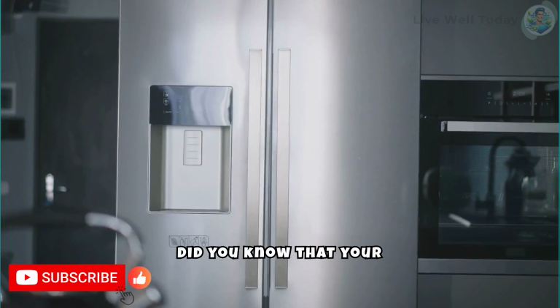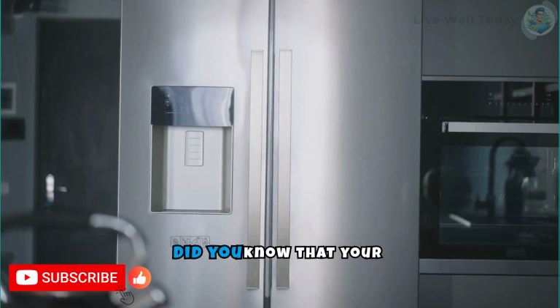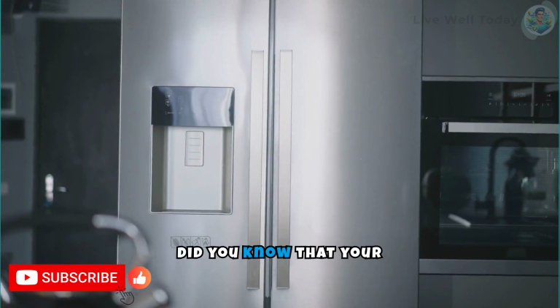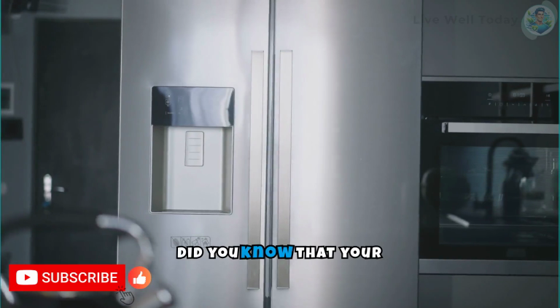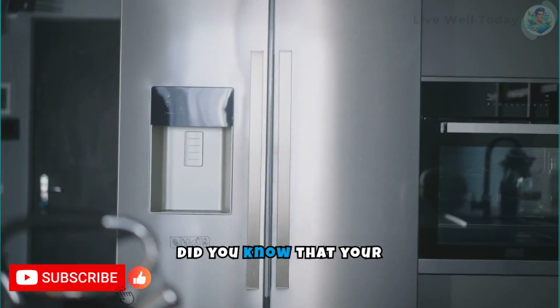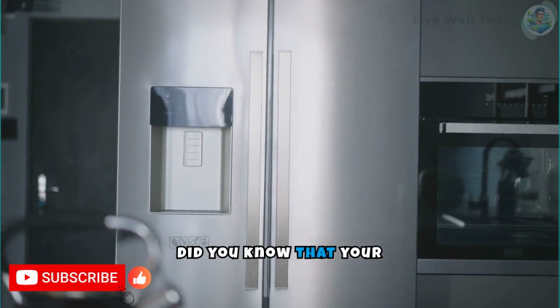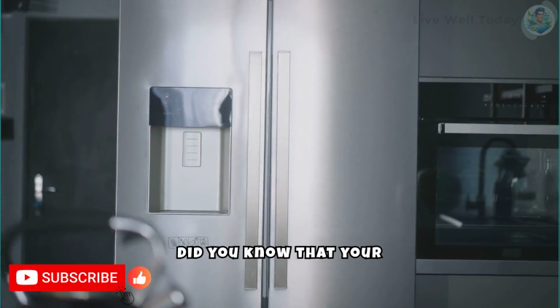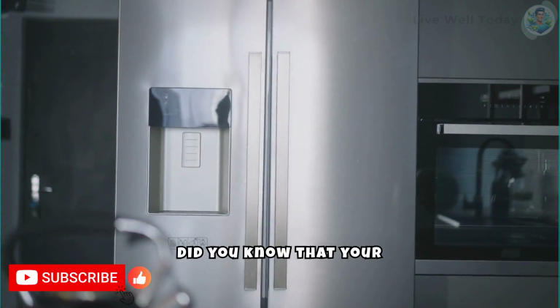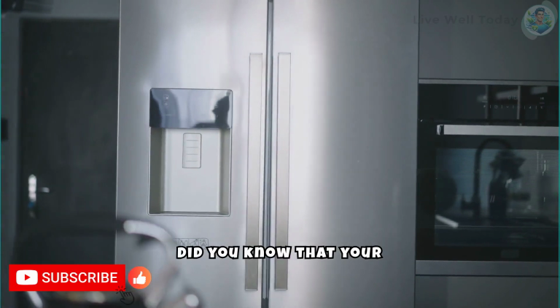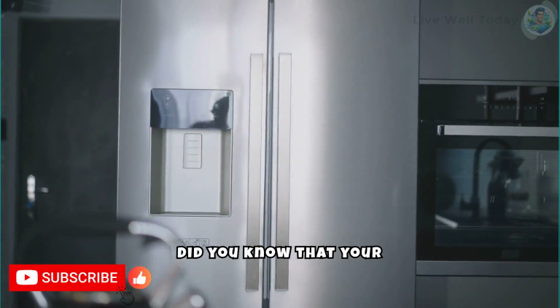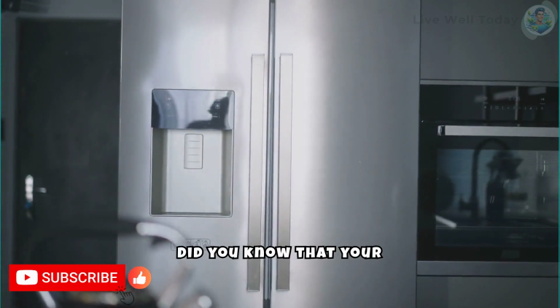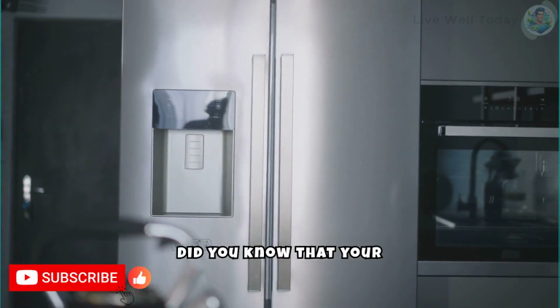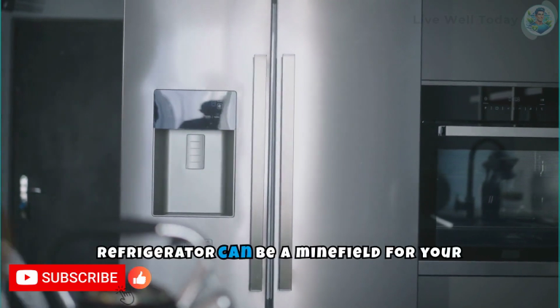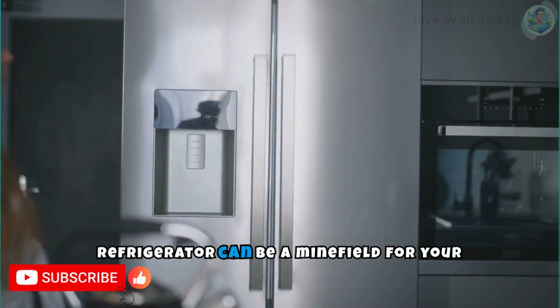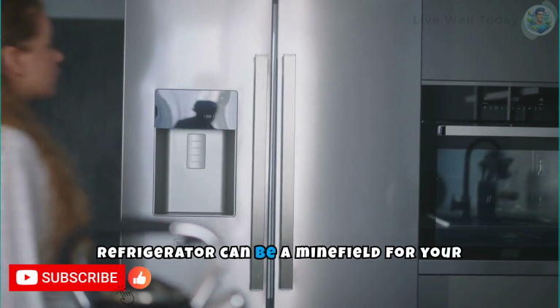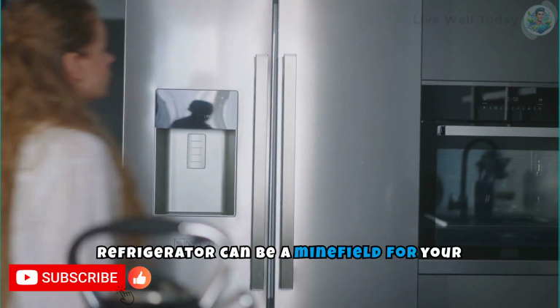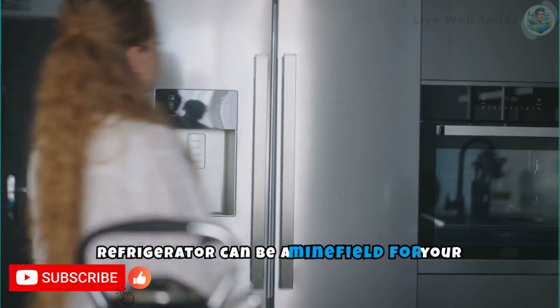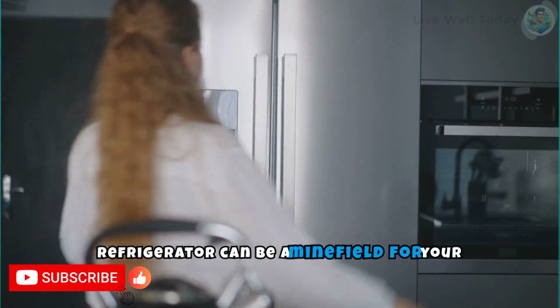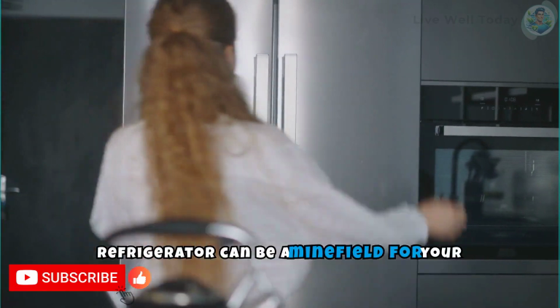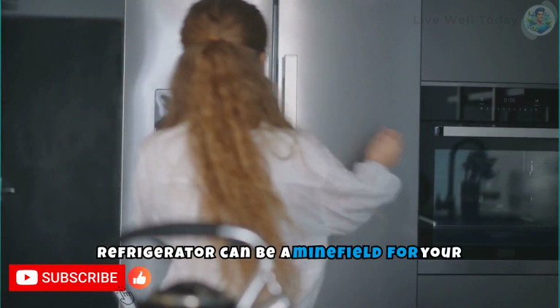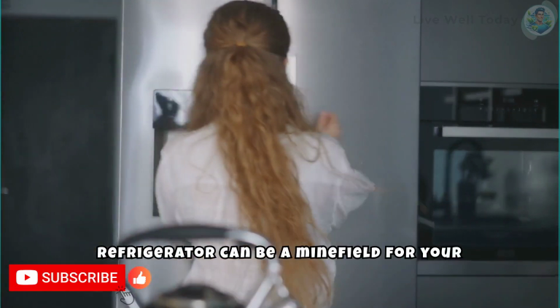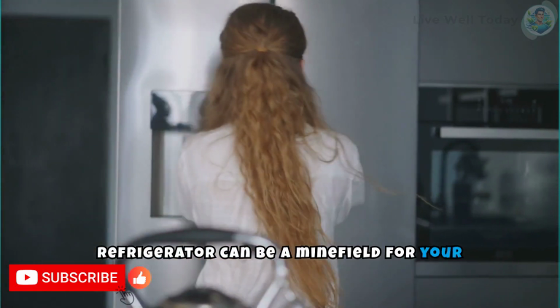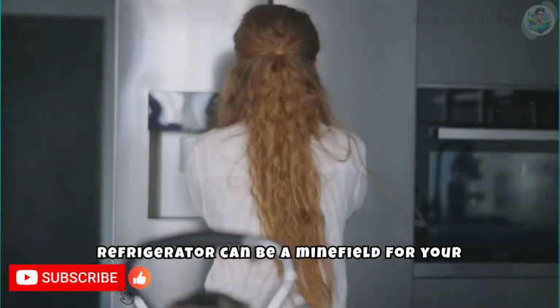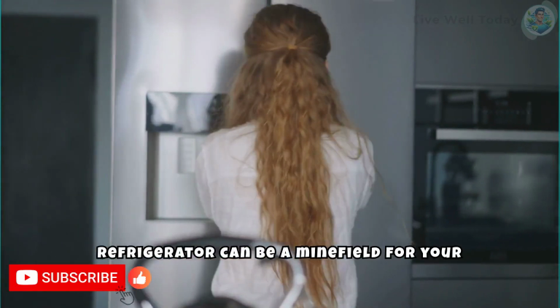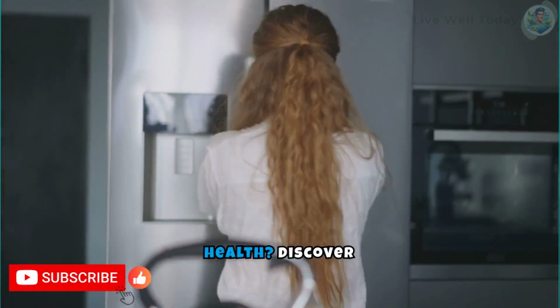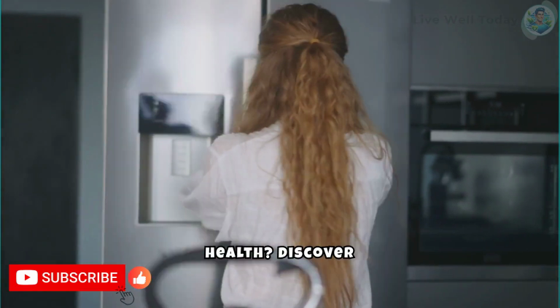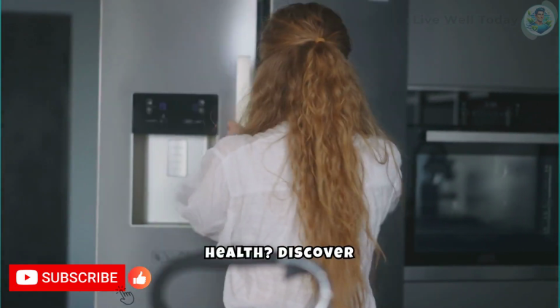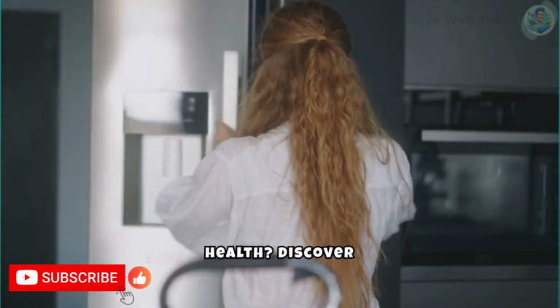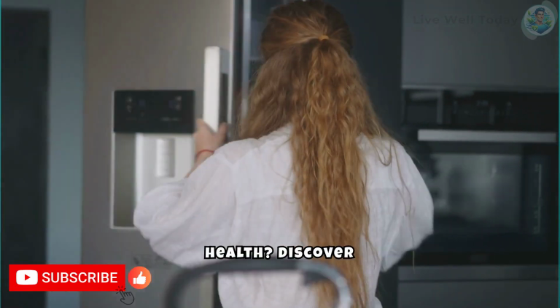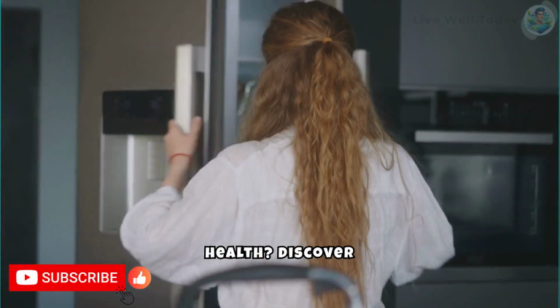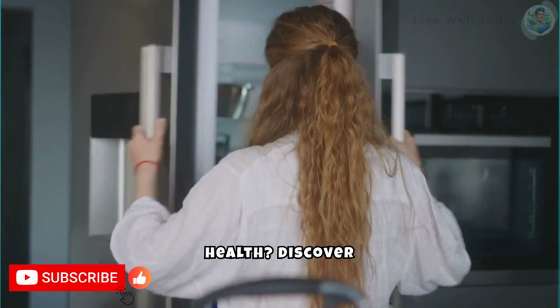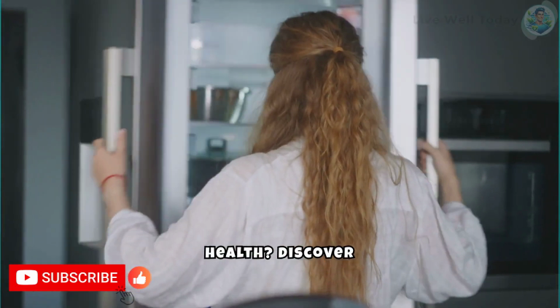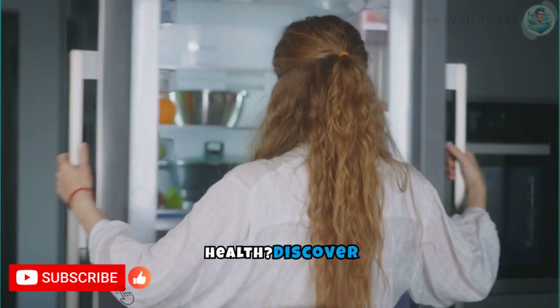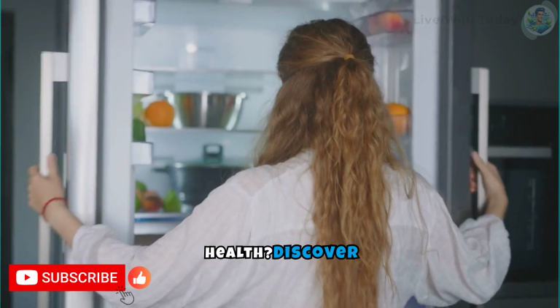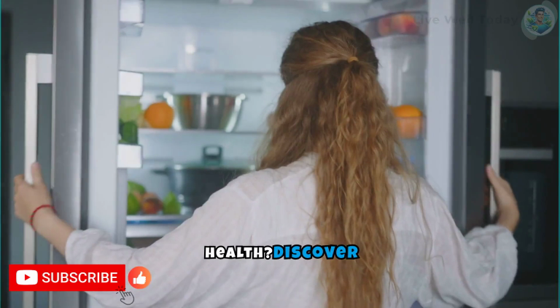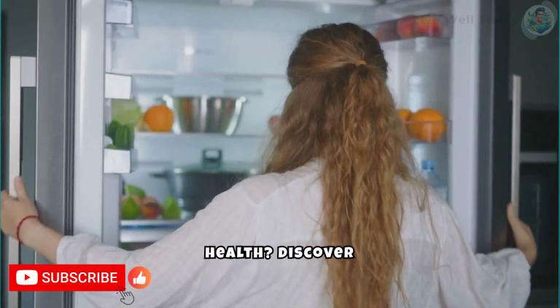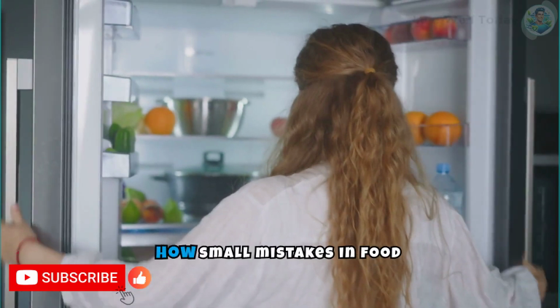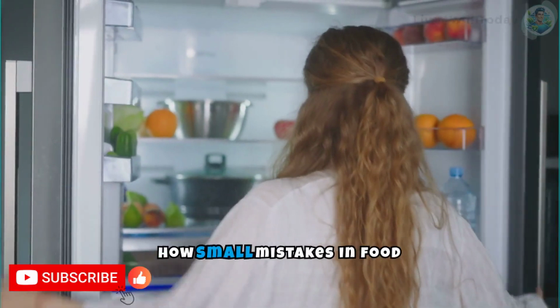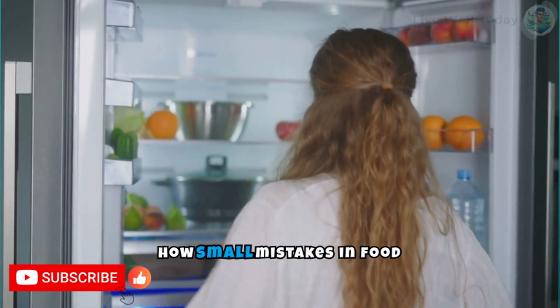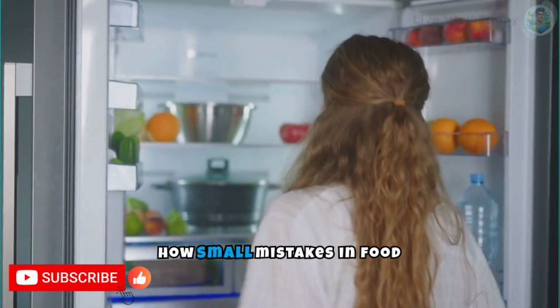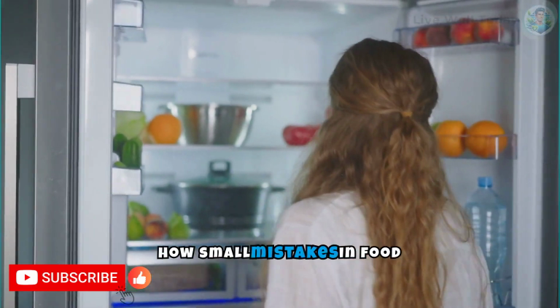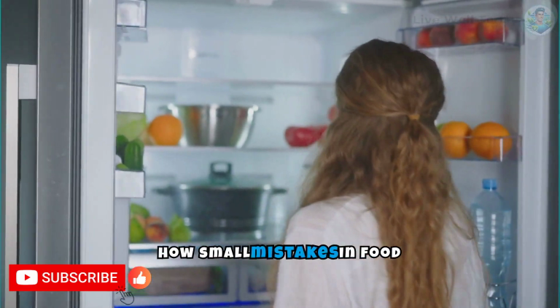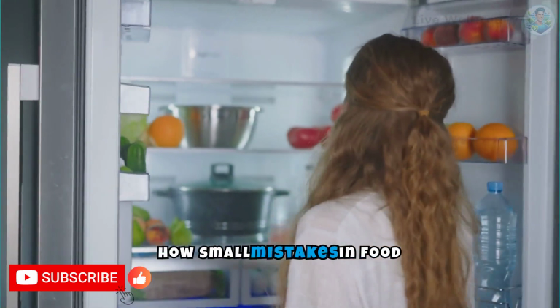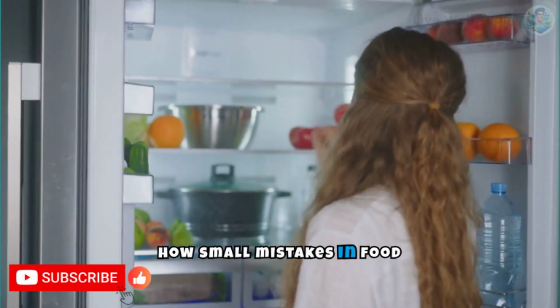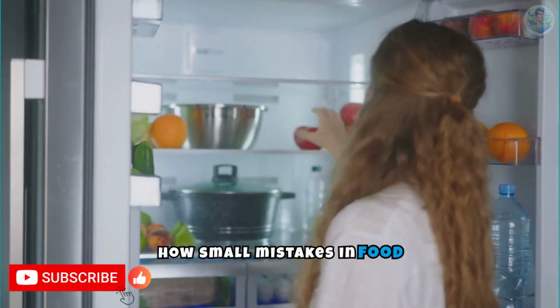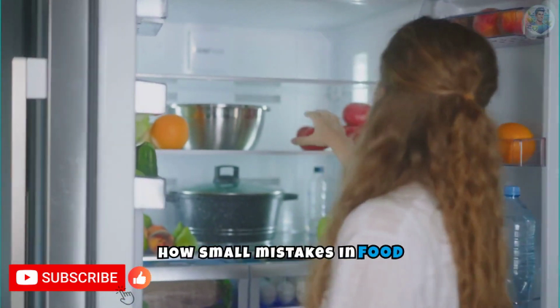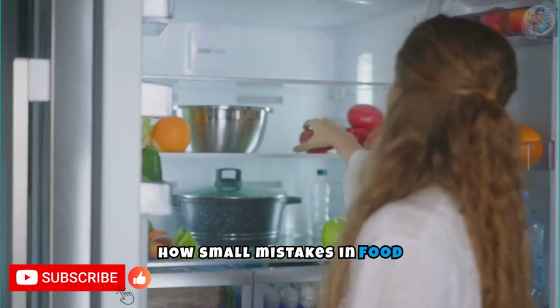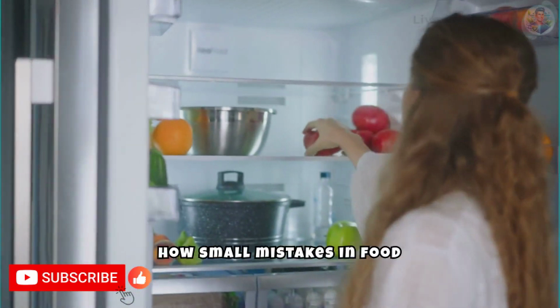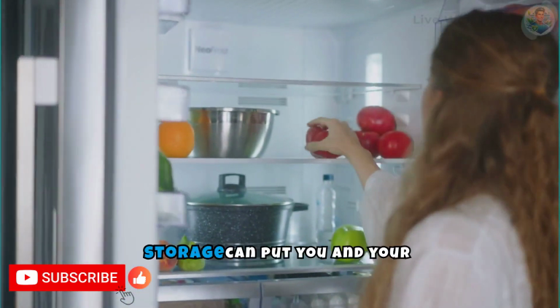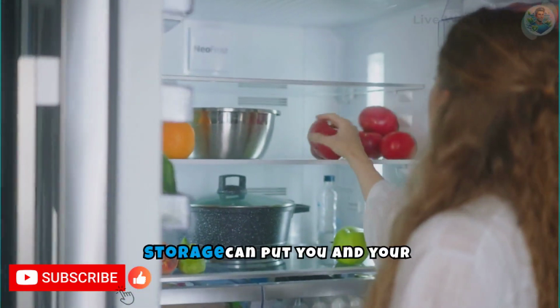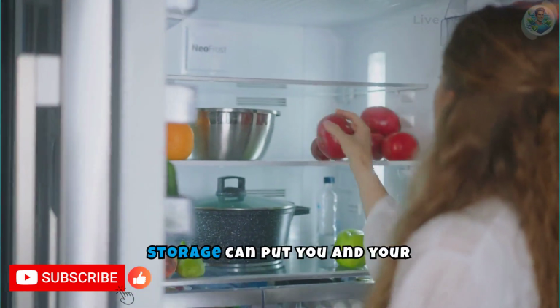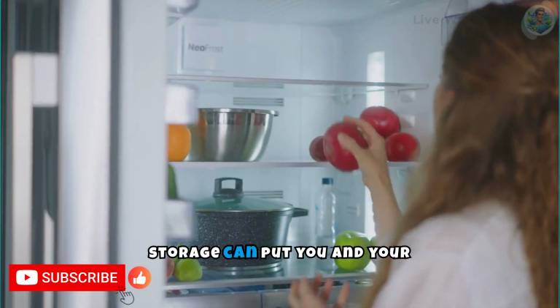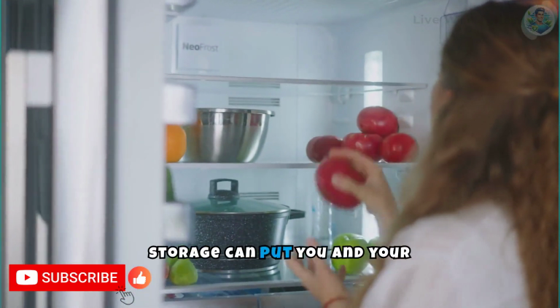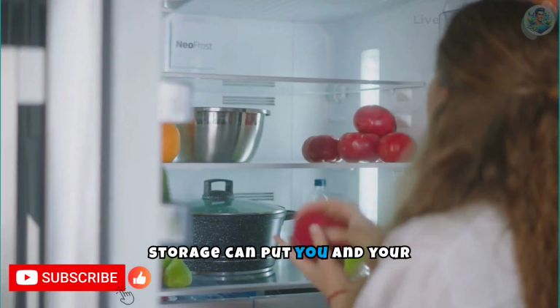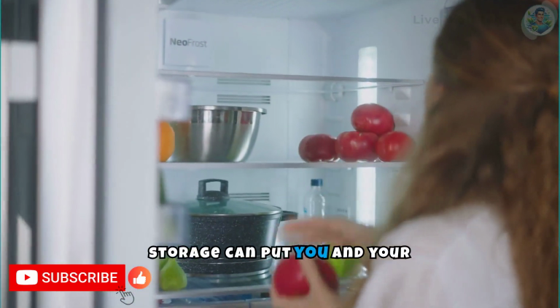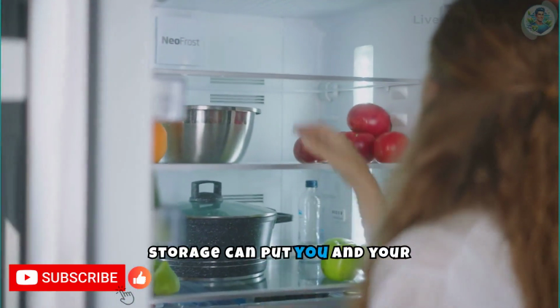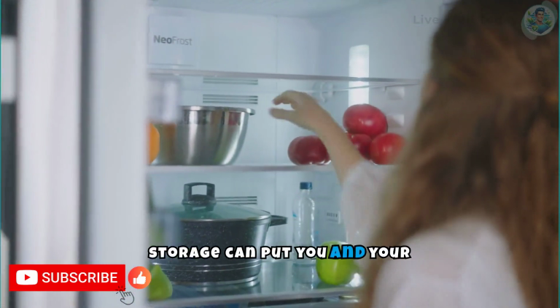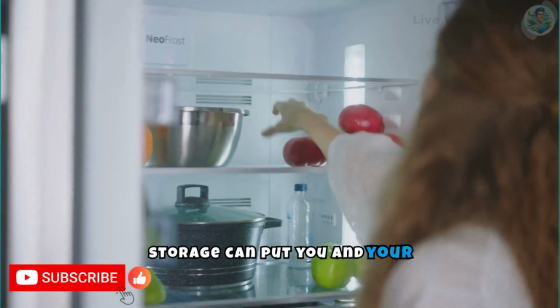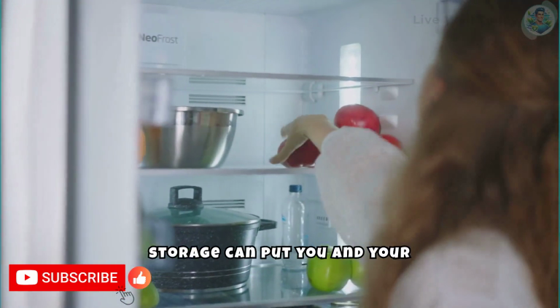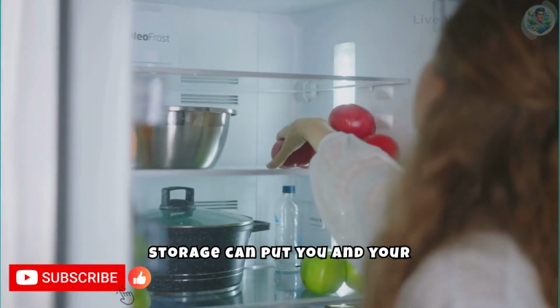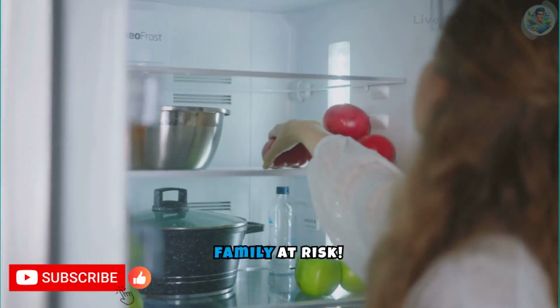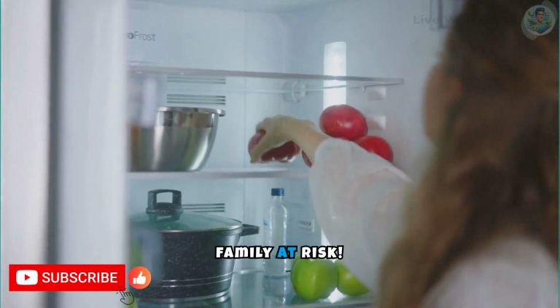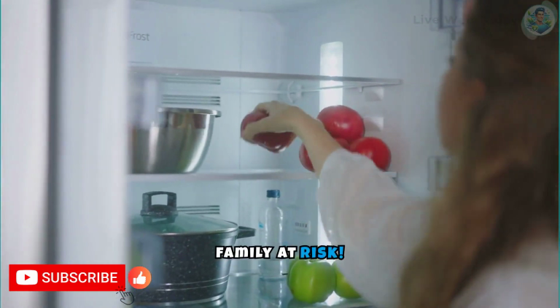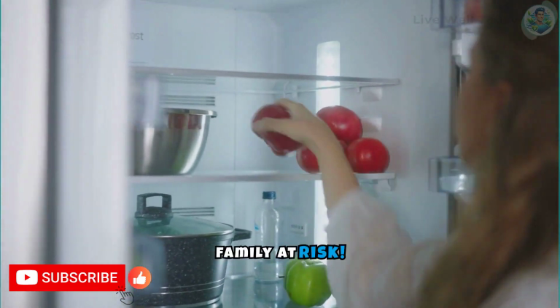Did you know that your refrigerator can be a minefield for your health? Discover how small mistakes in food storage can put you and your family at risk.